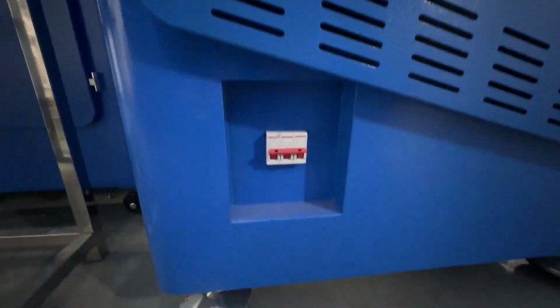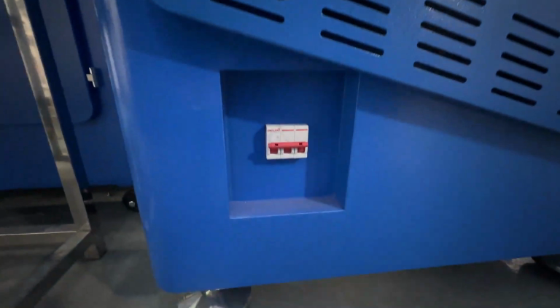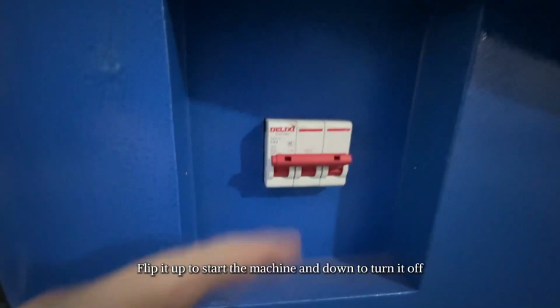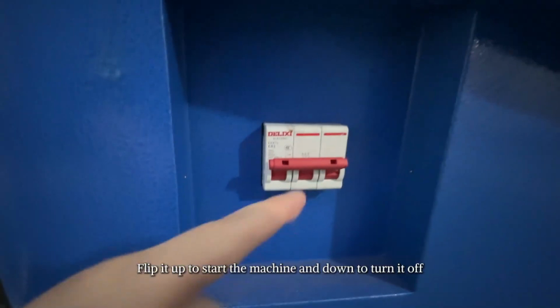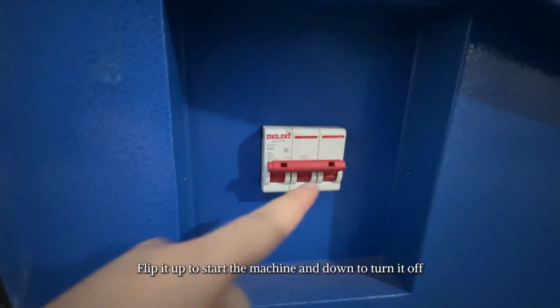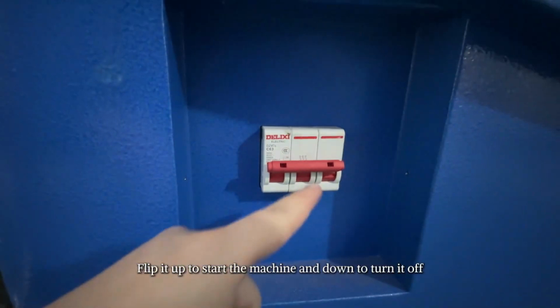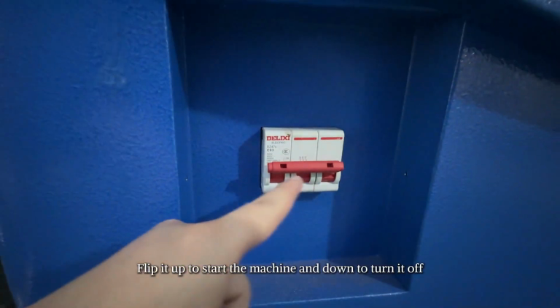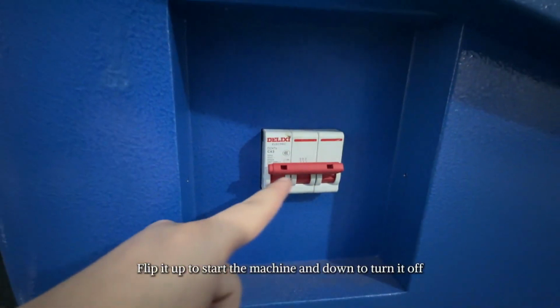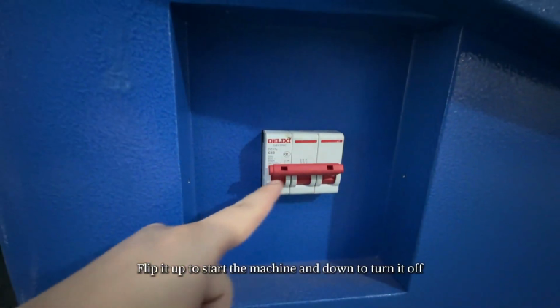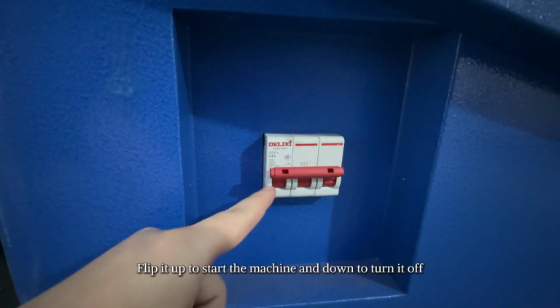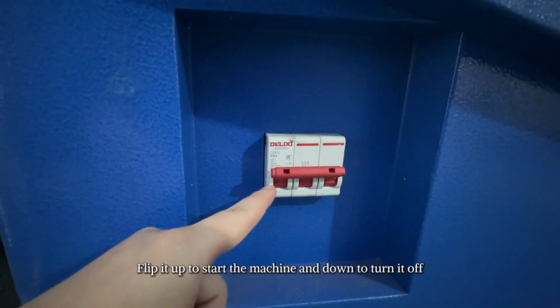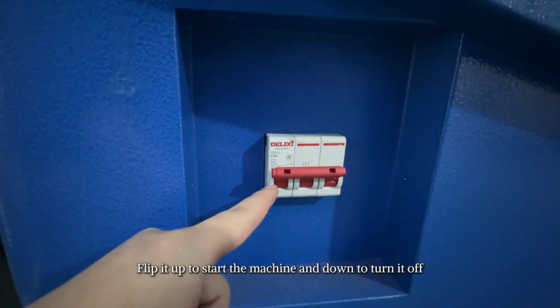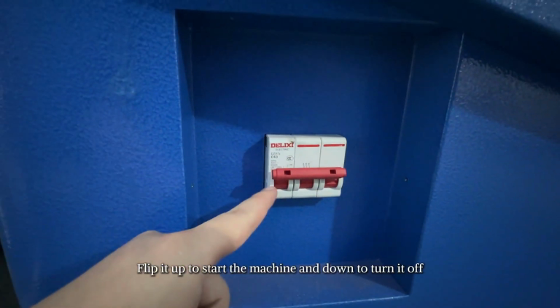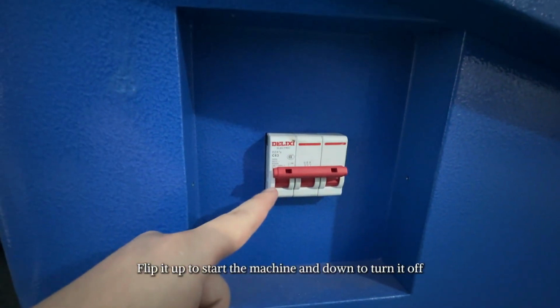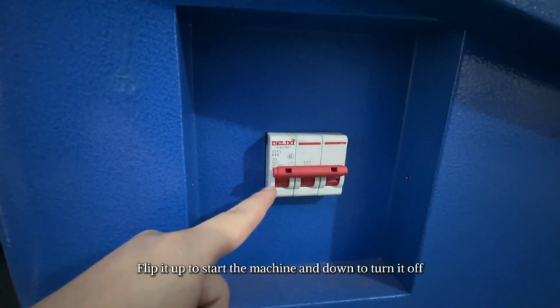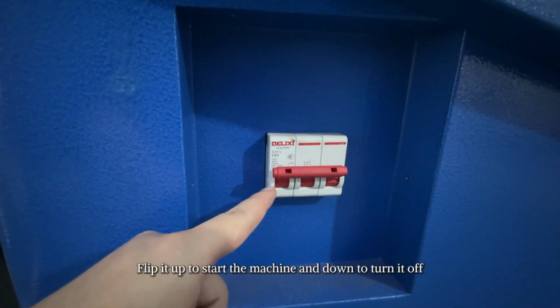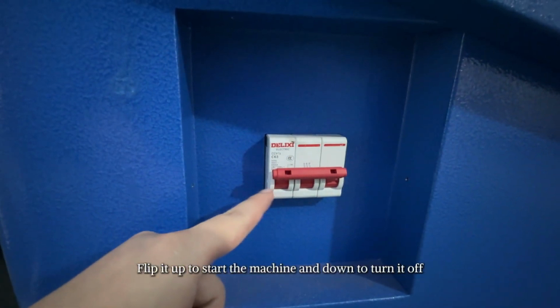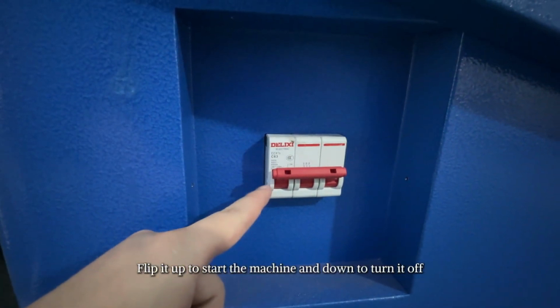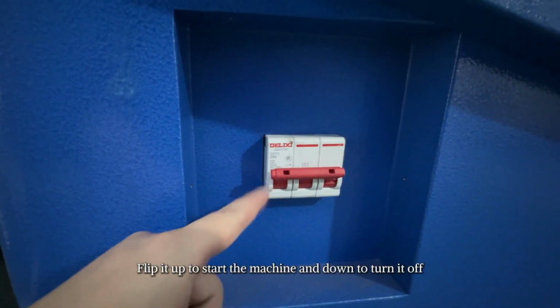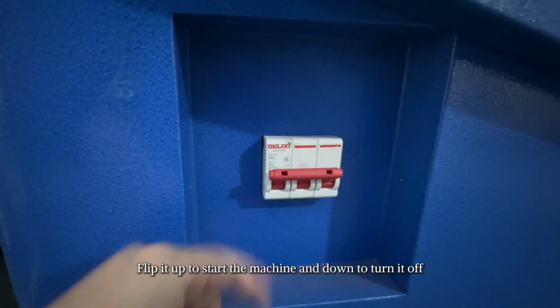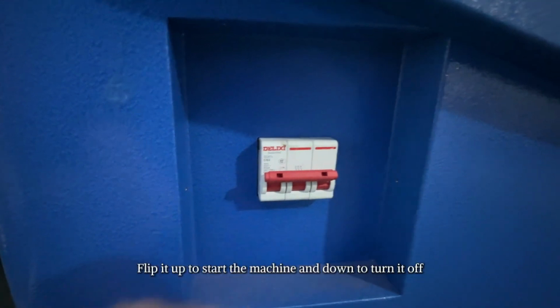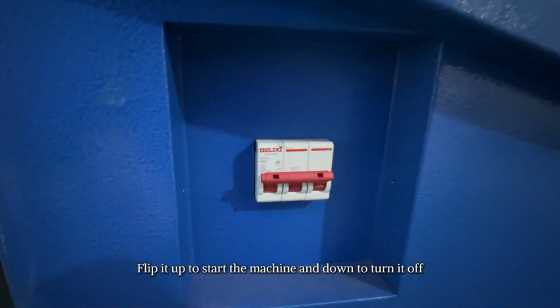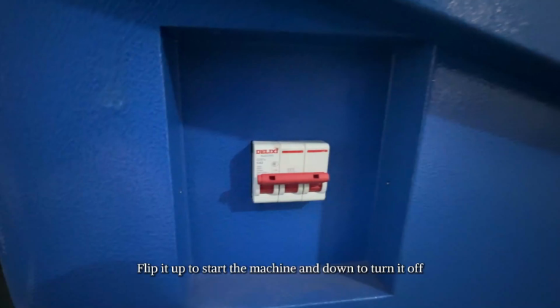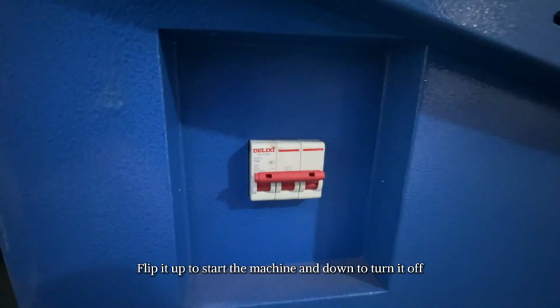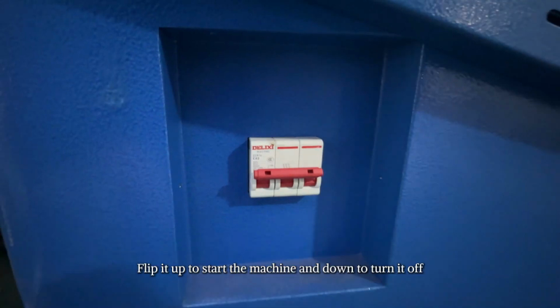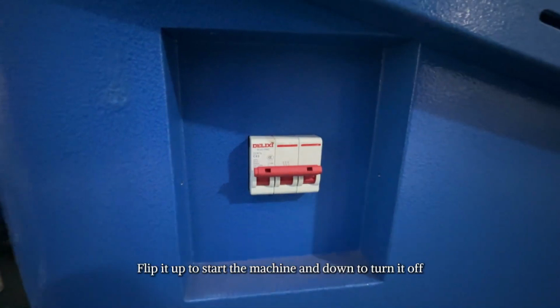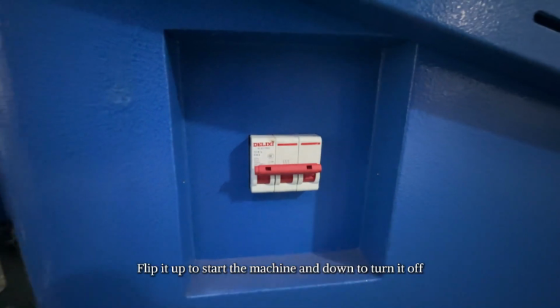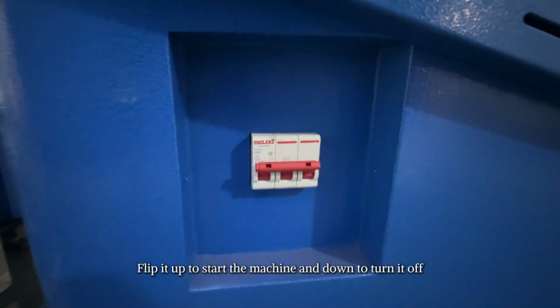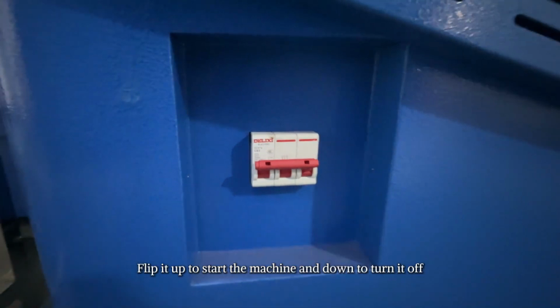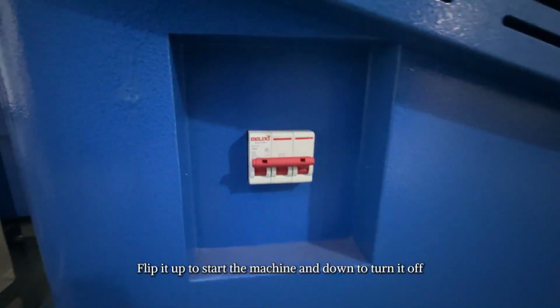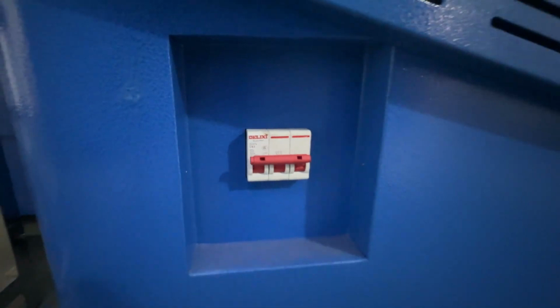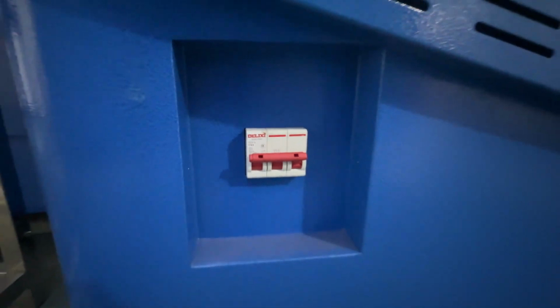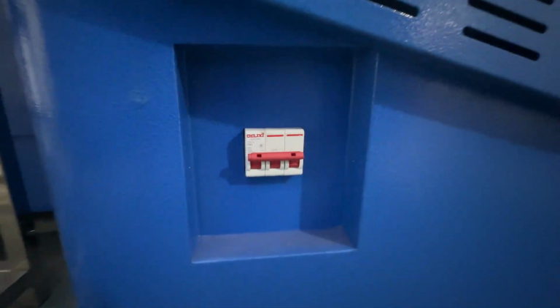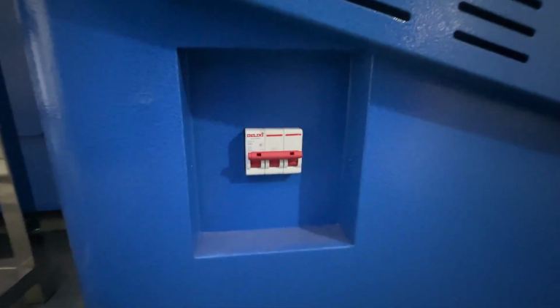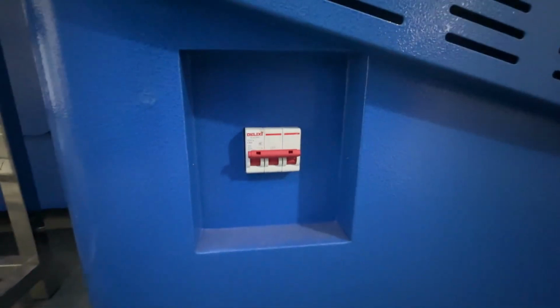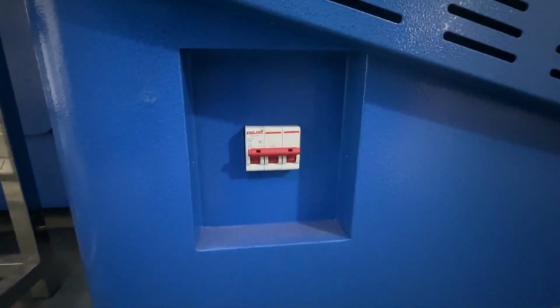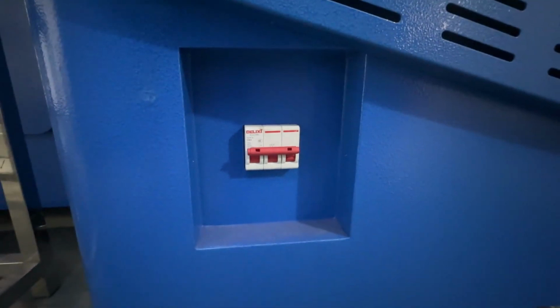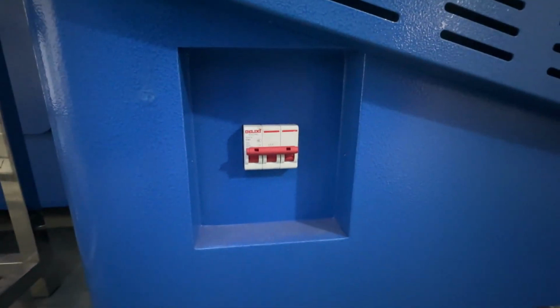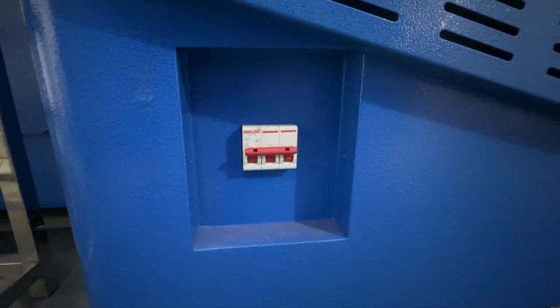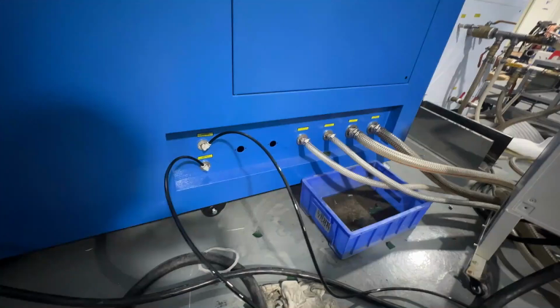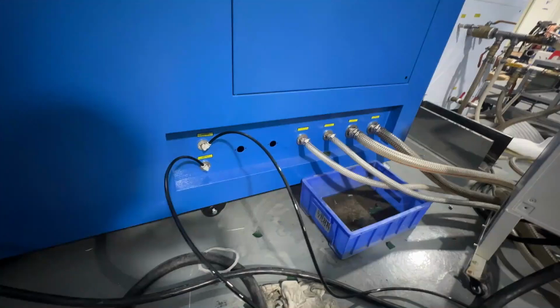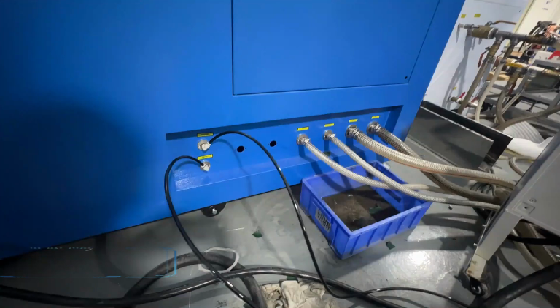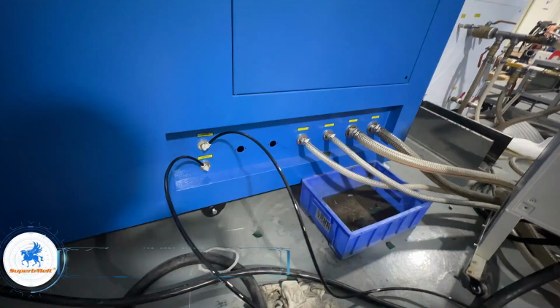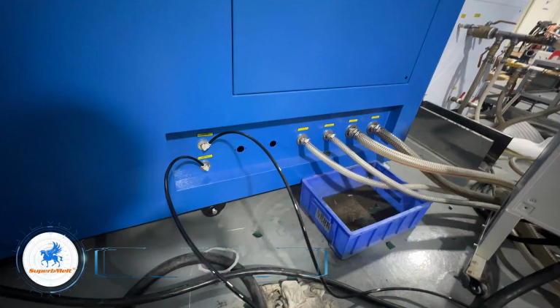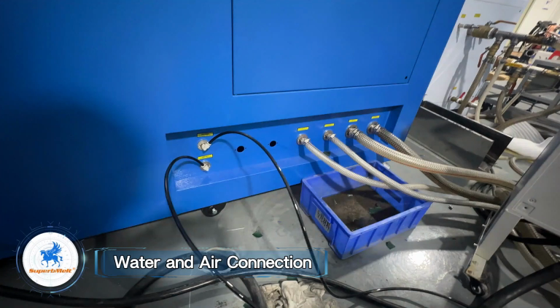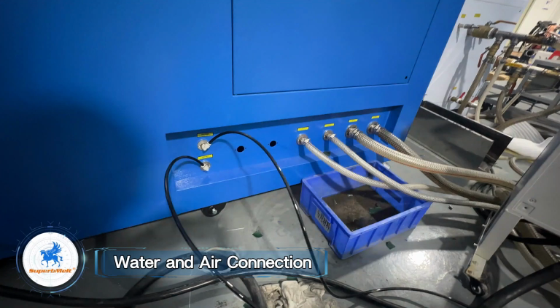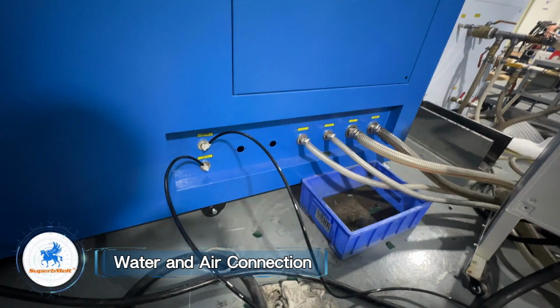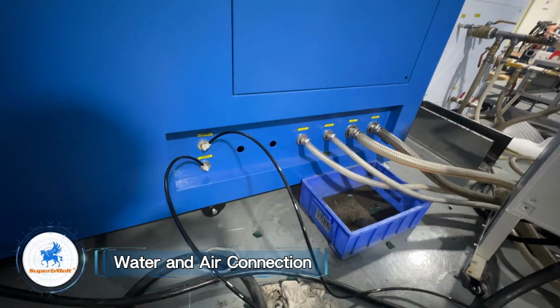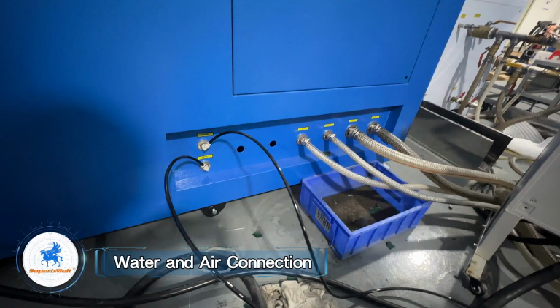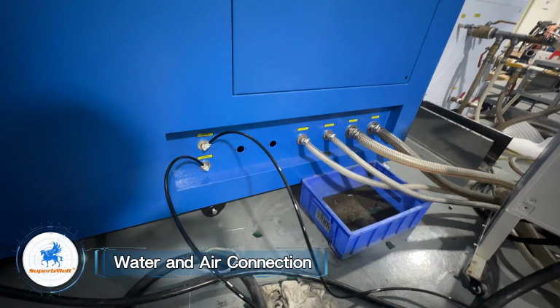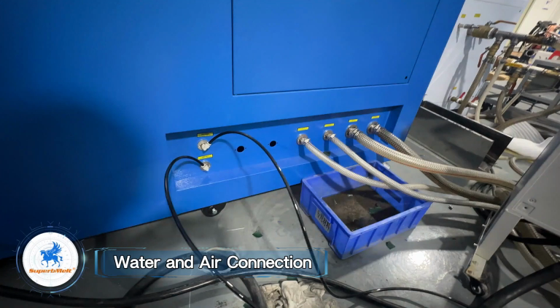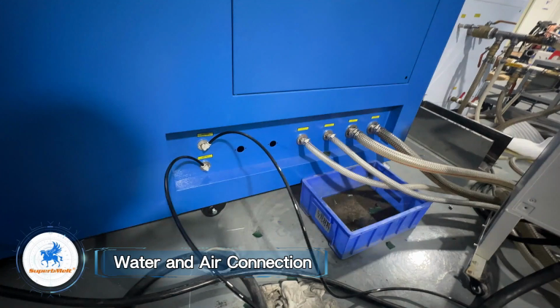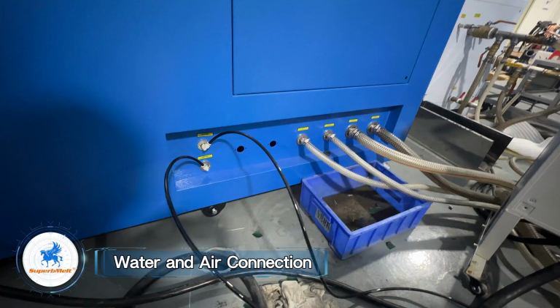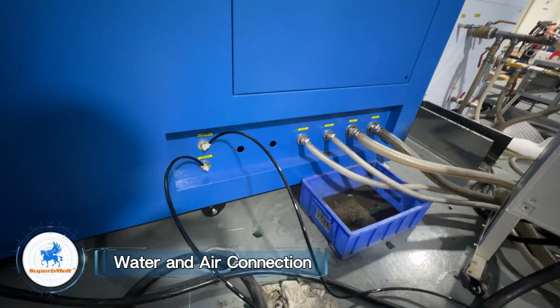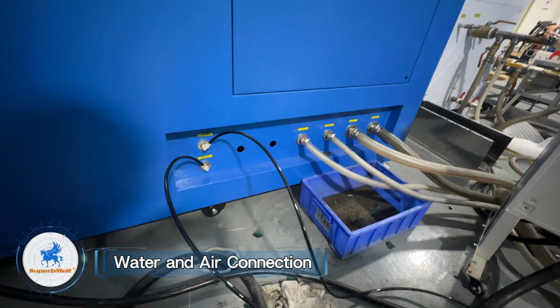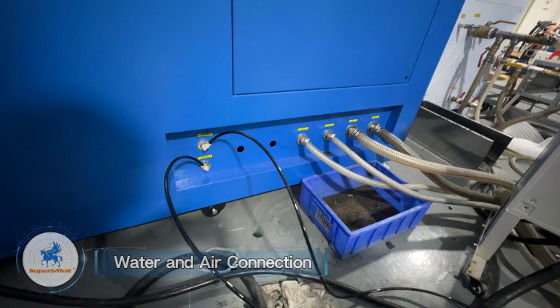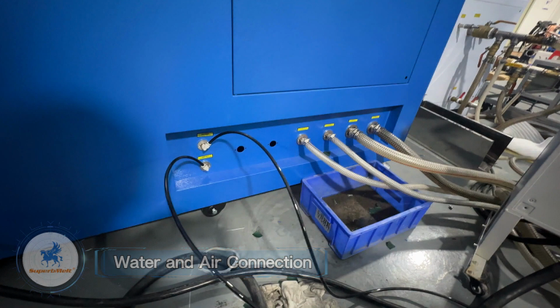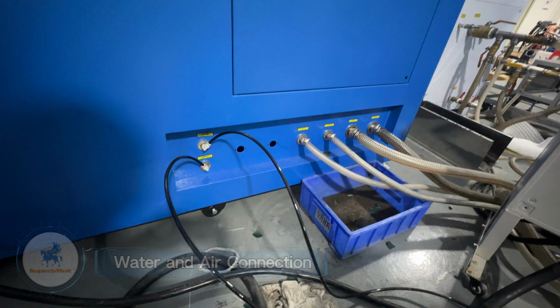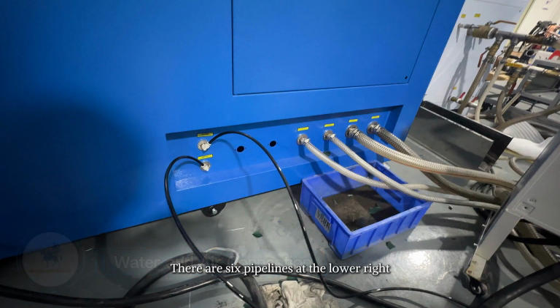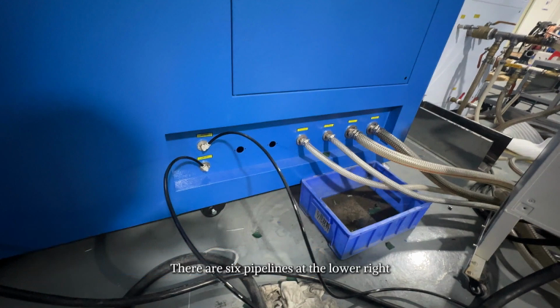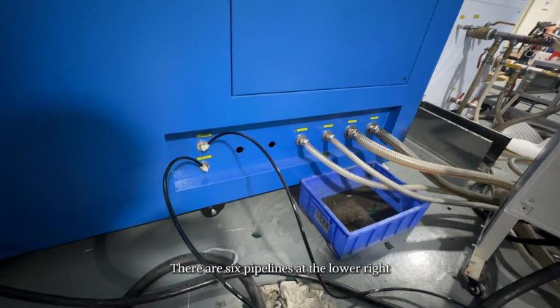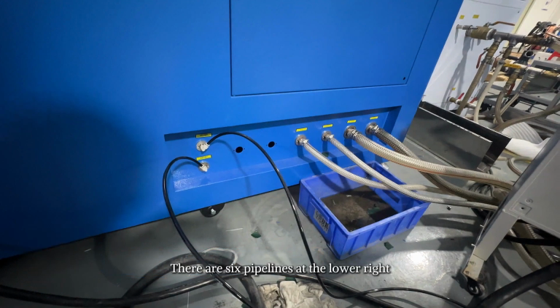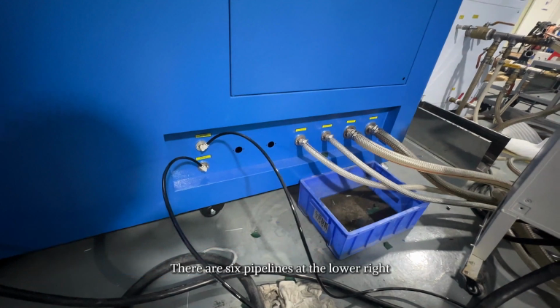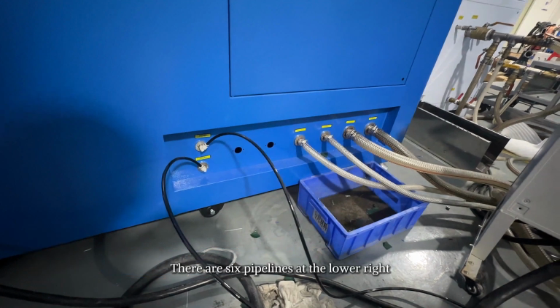The main switch is located on the side of the machine. Flip it up to start the machine and down to turn it off.